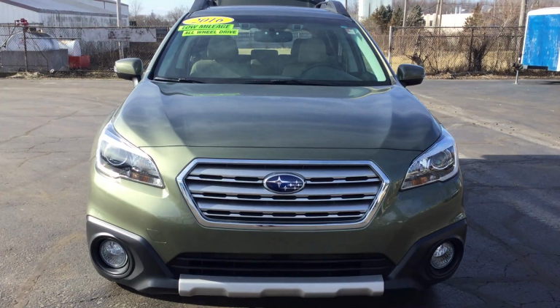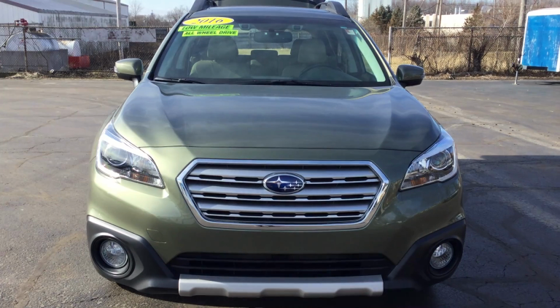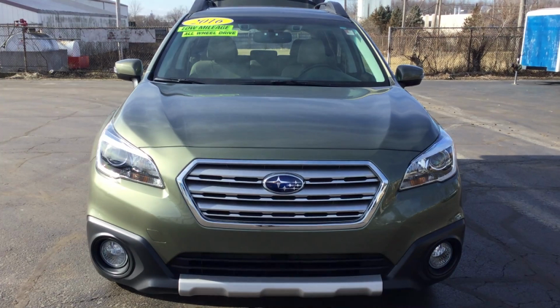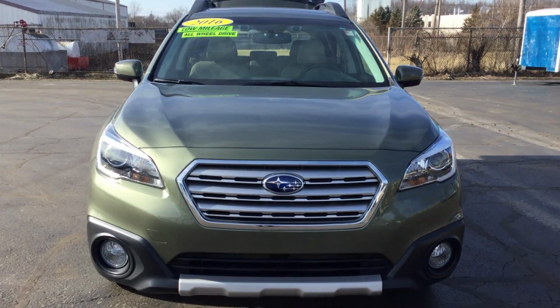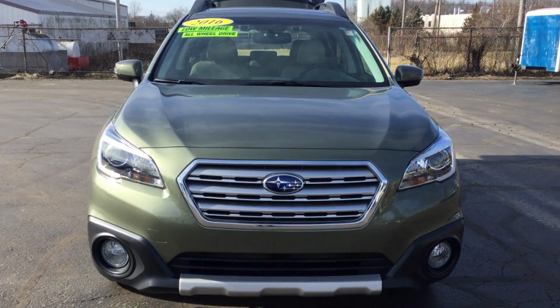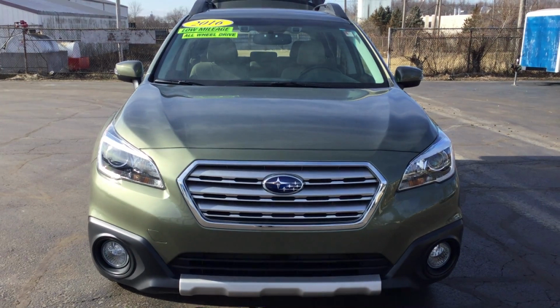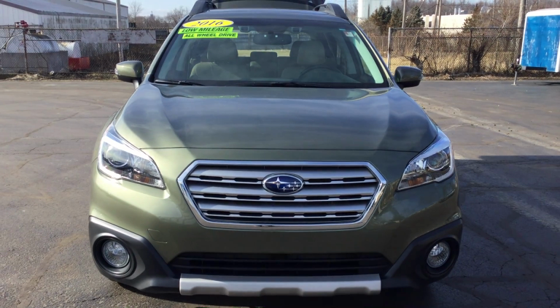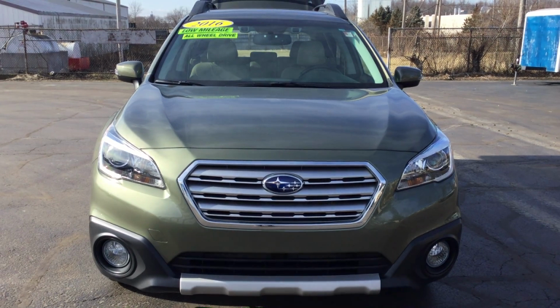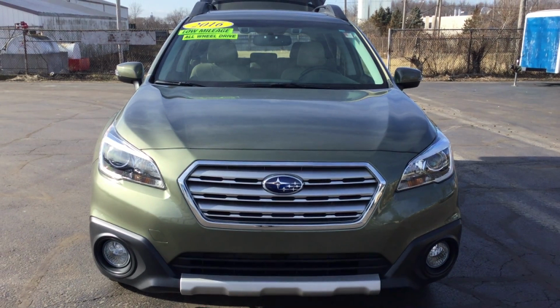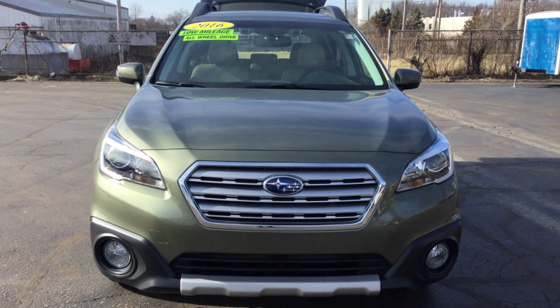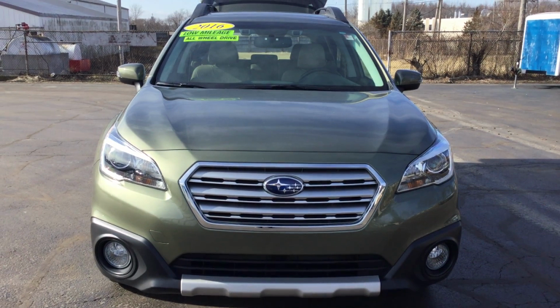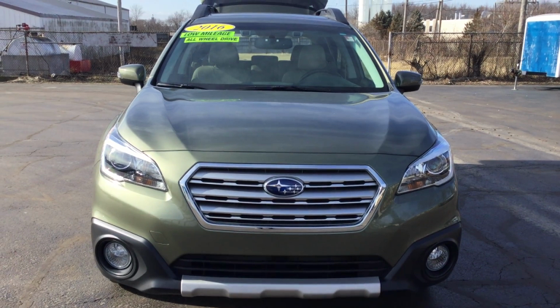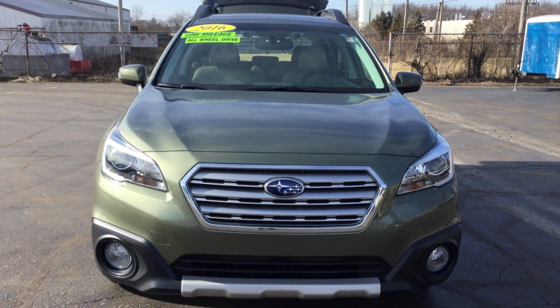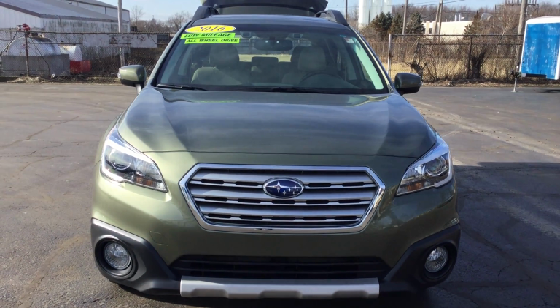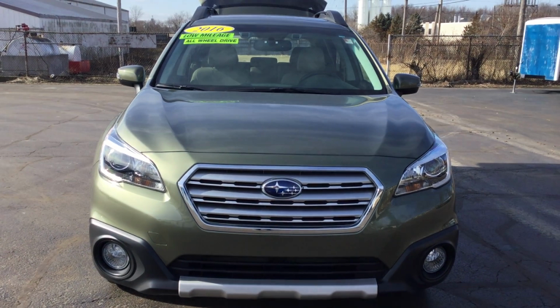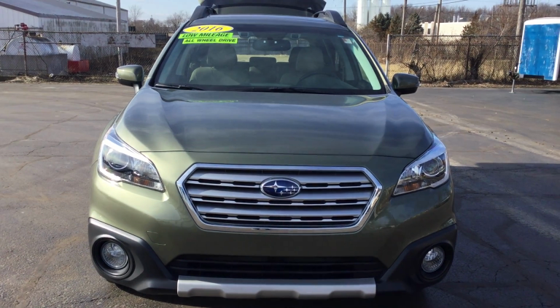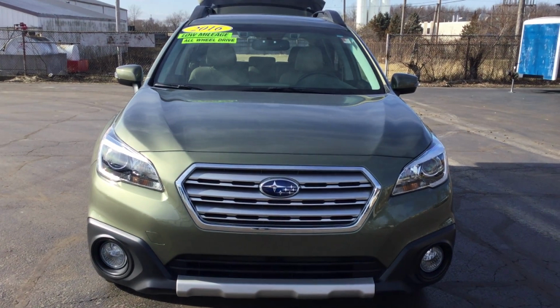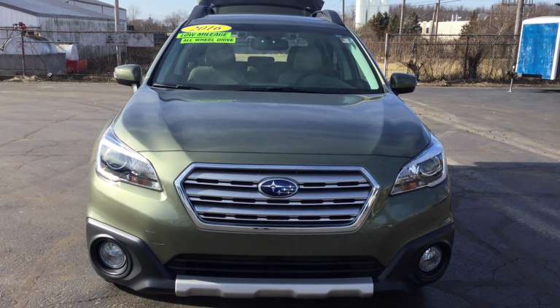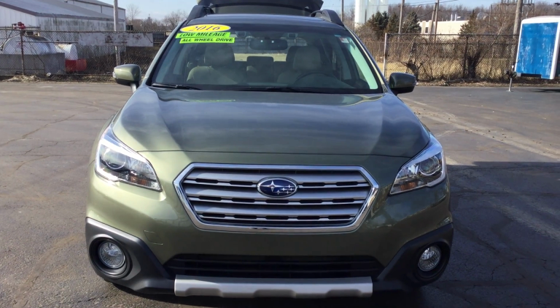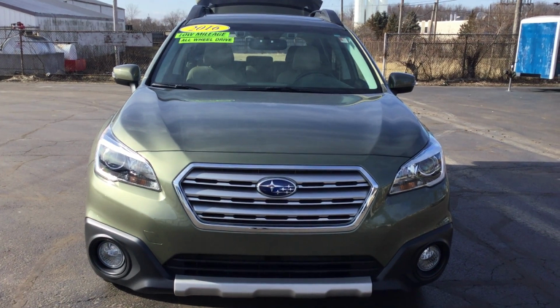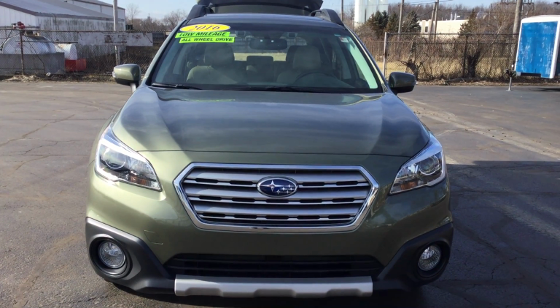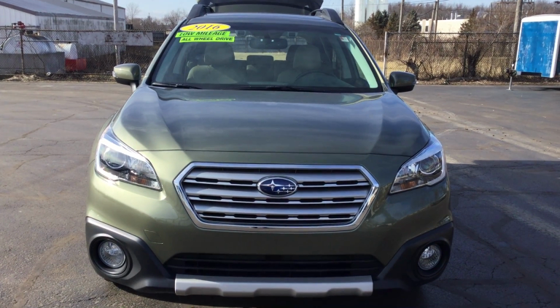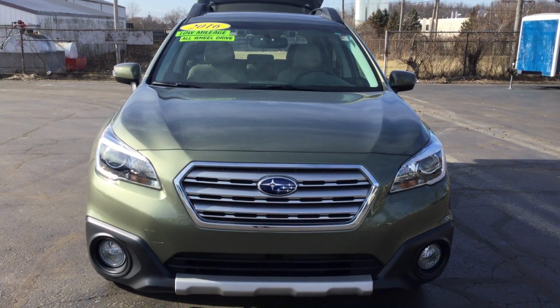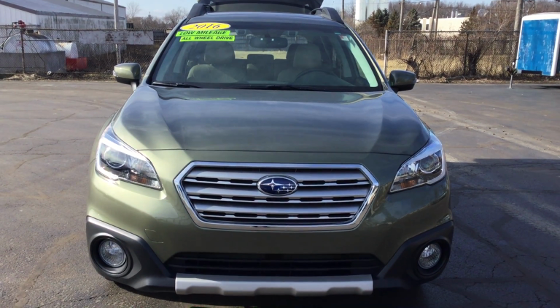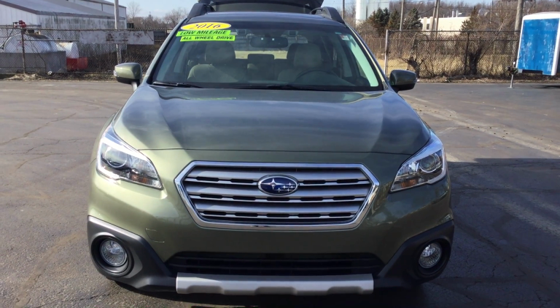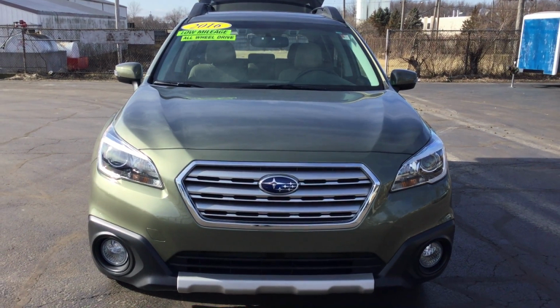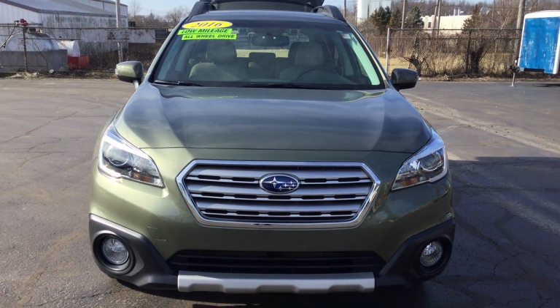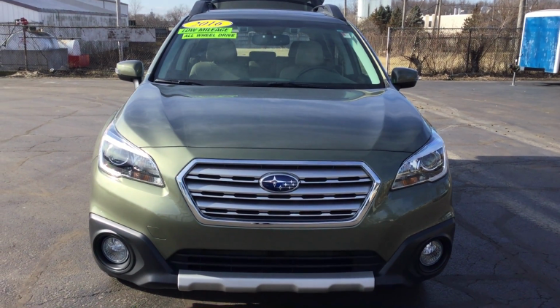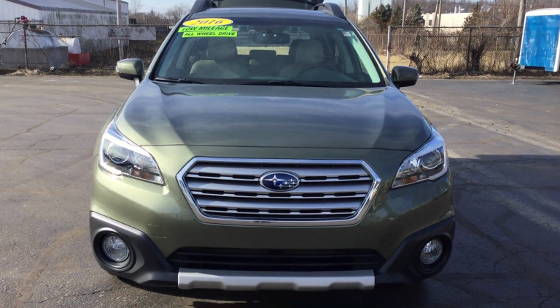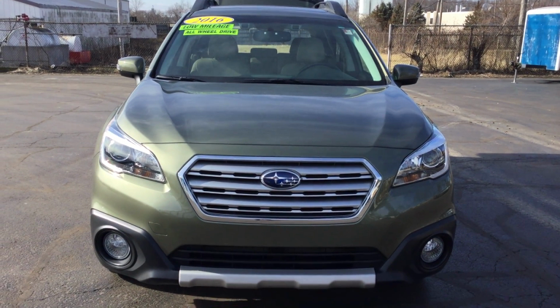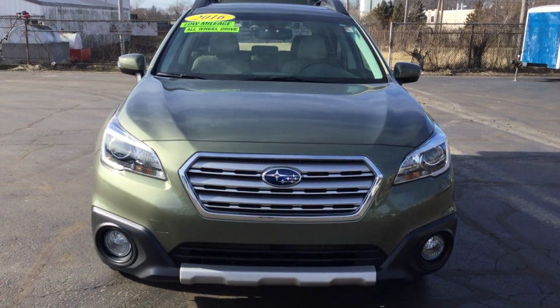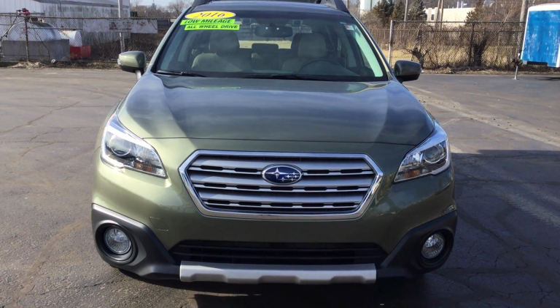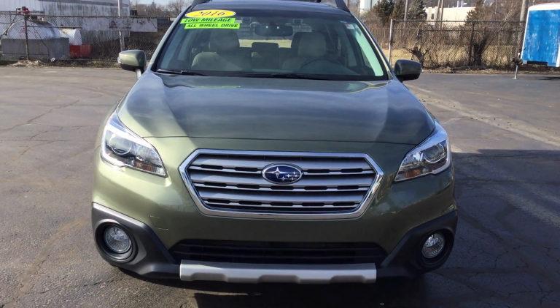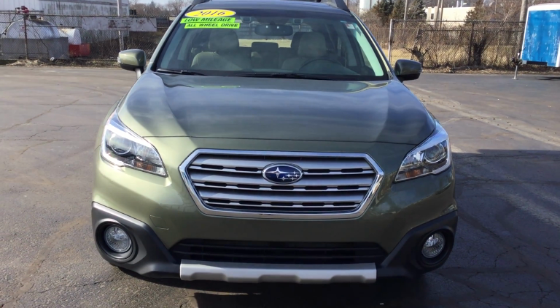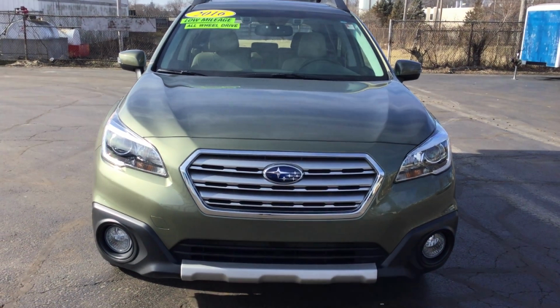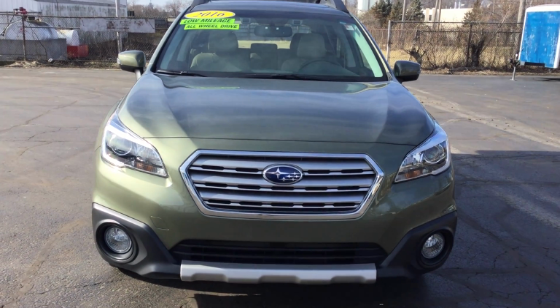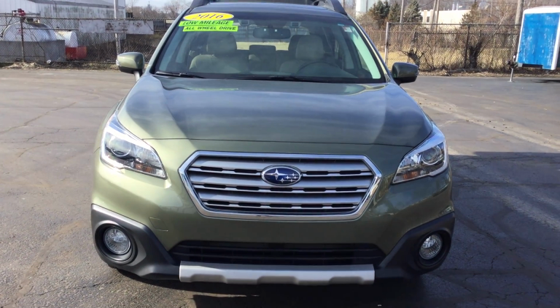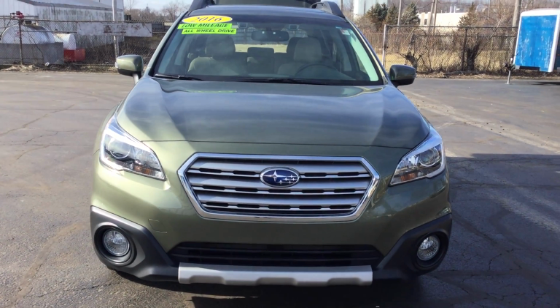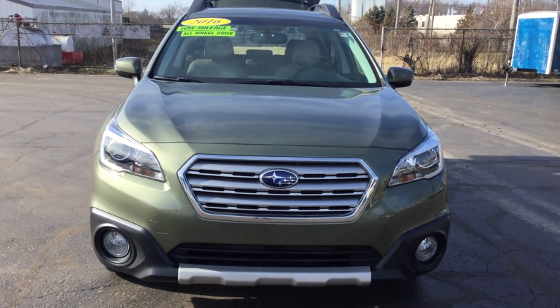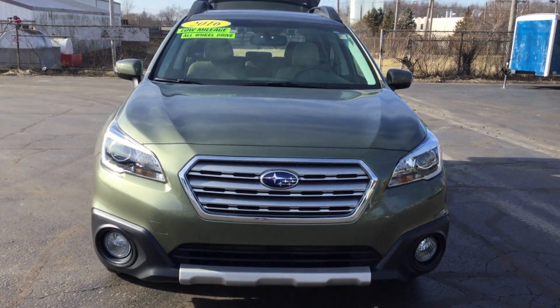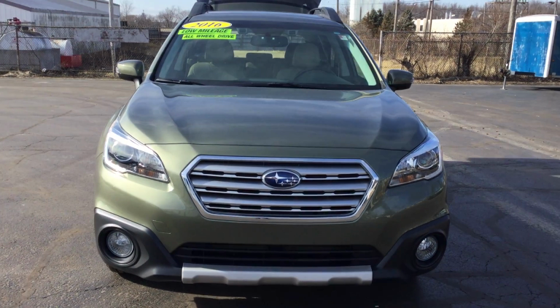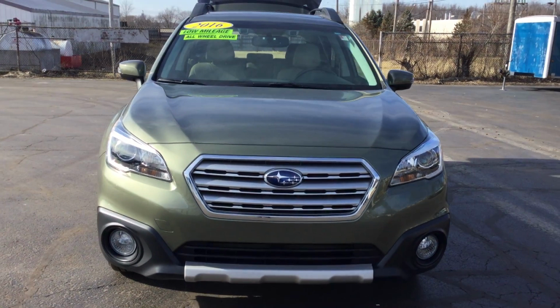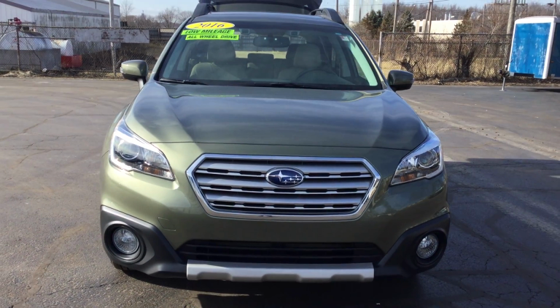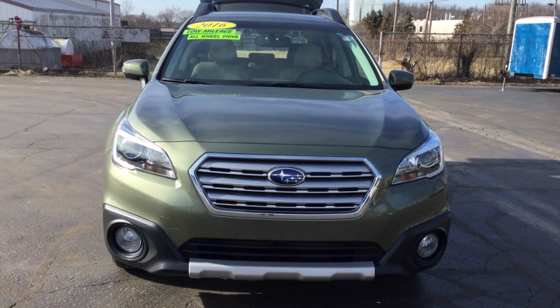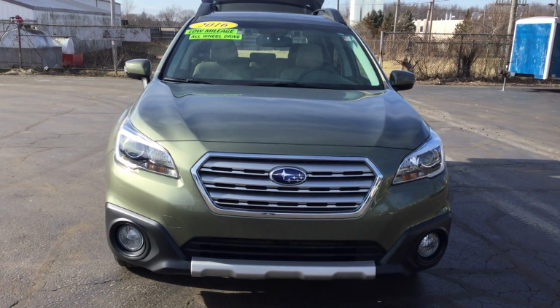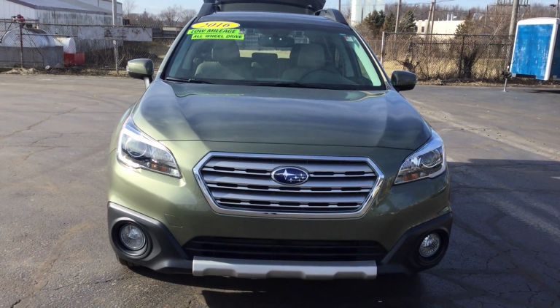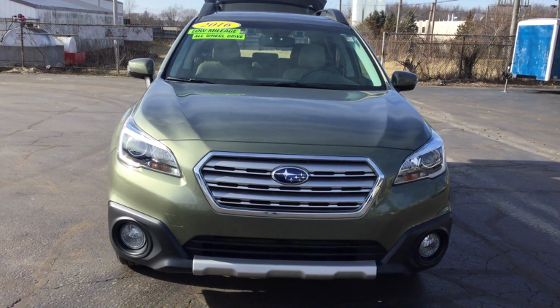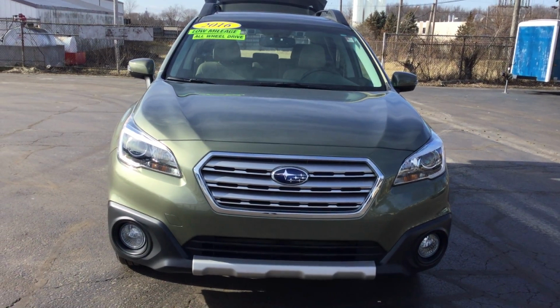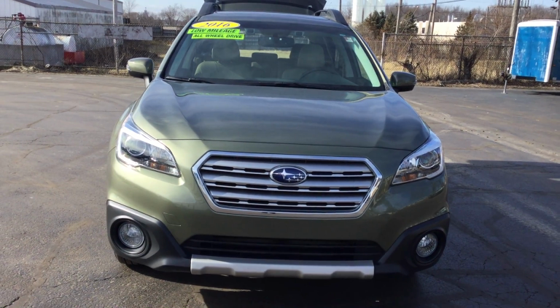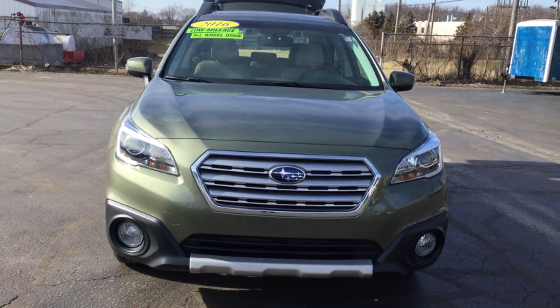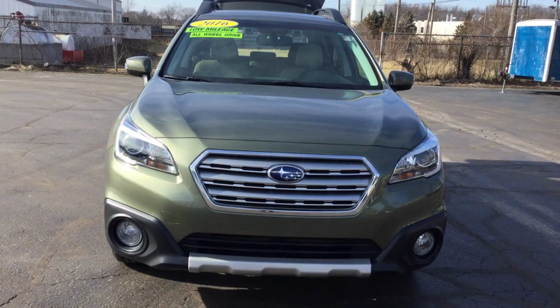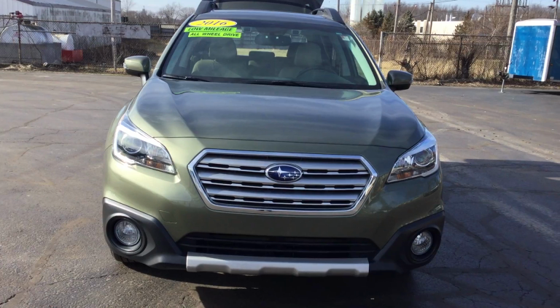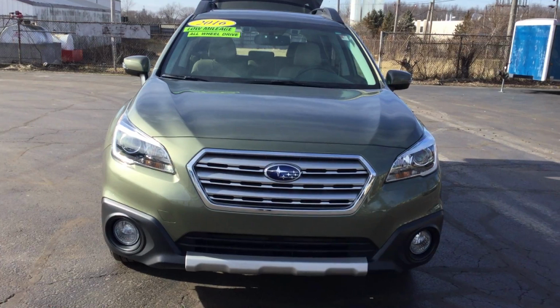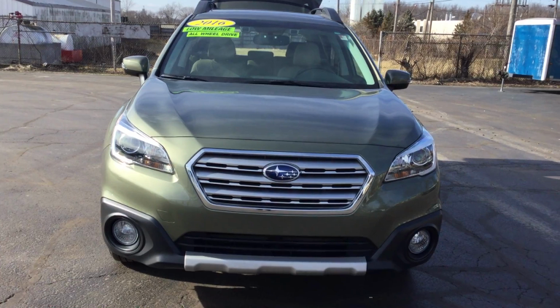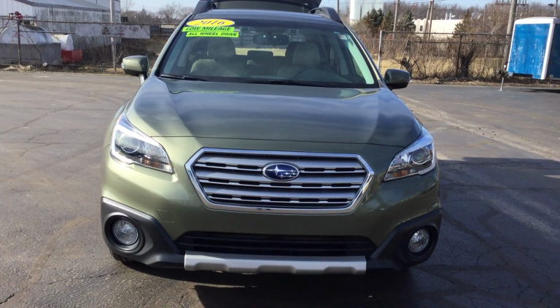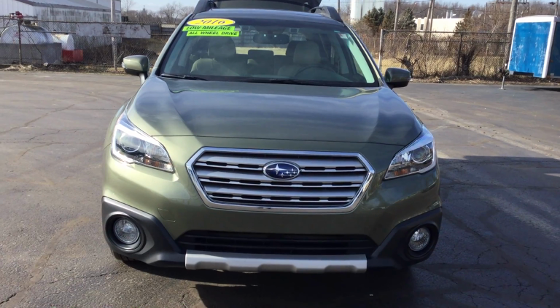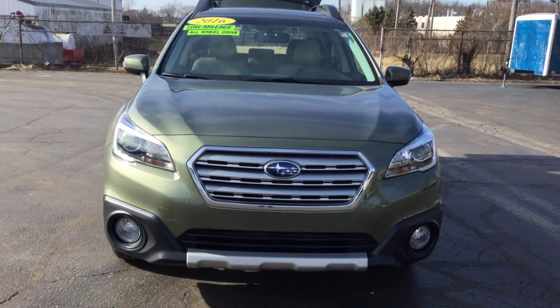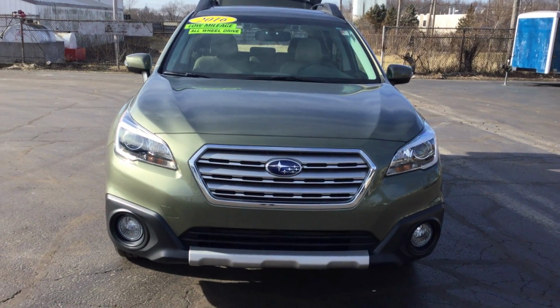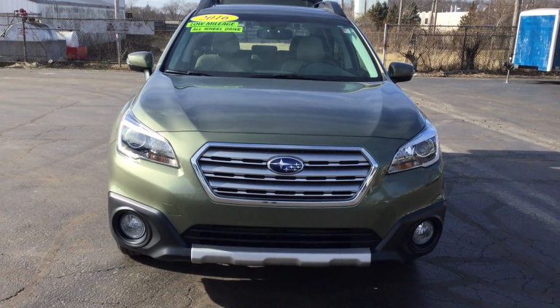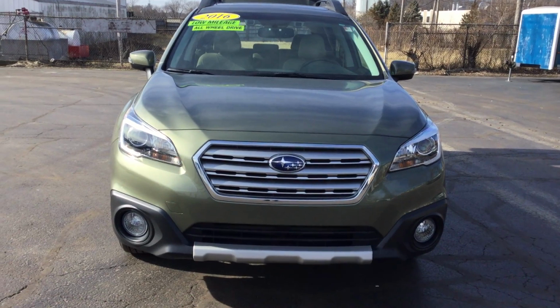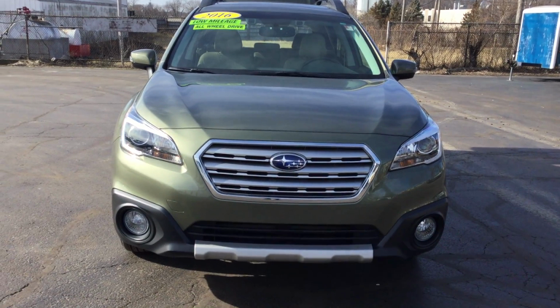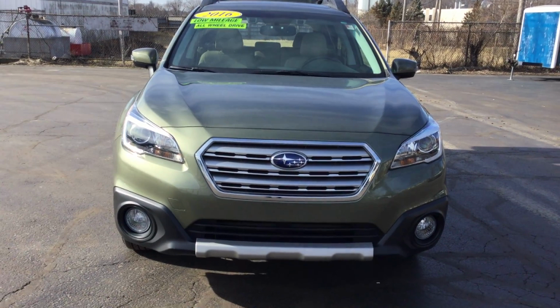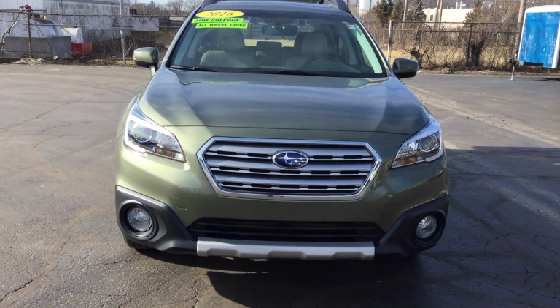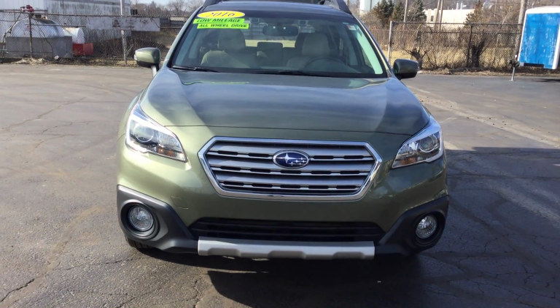Hello, this is Jennifer with Swiss Chevy in Little Indiana, and I'm here today to show you our pre-owned 2016 Subaru.